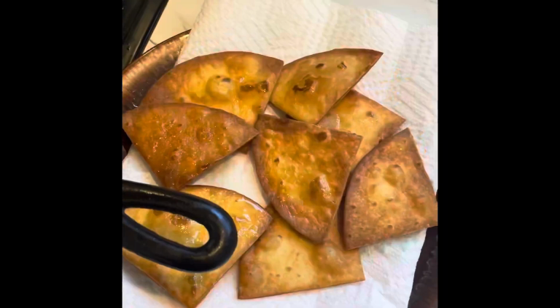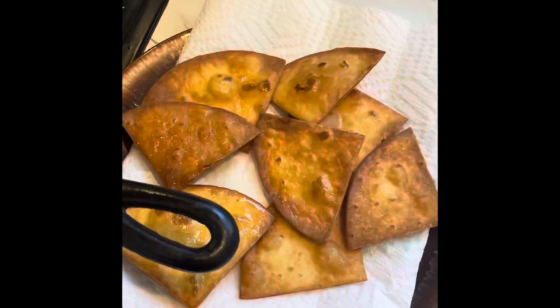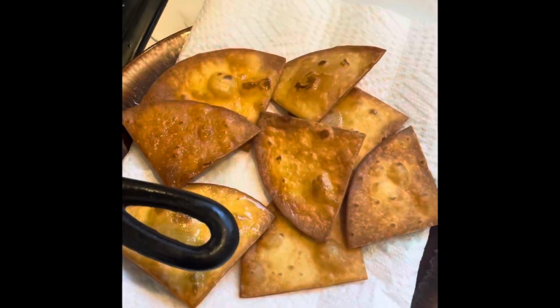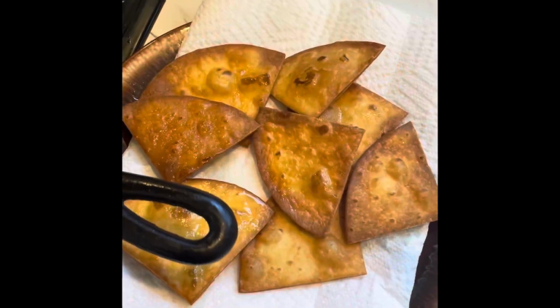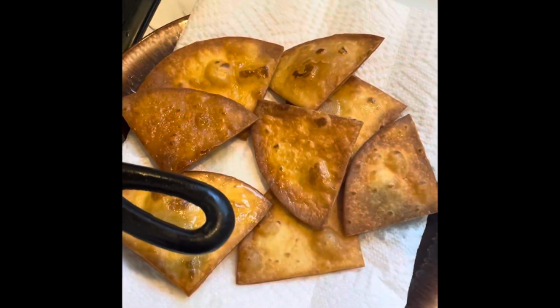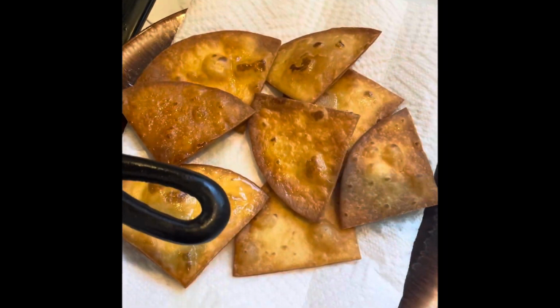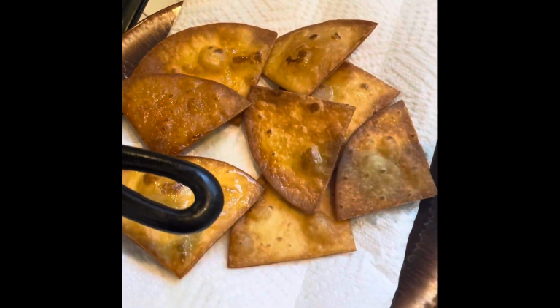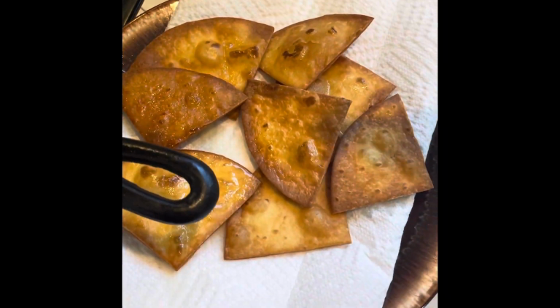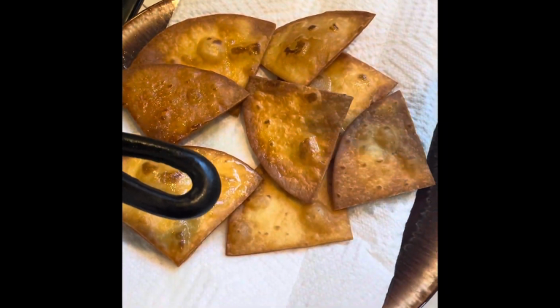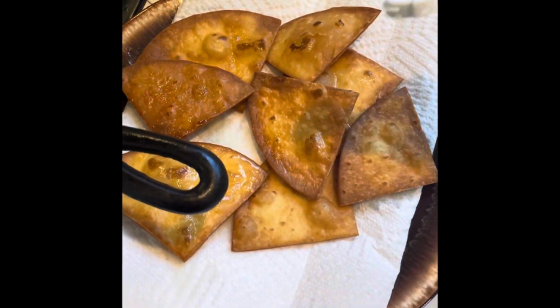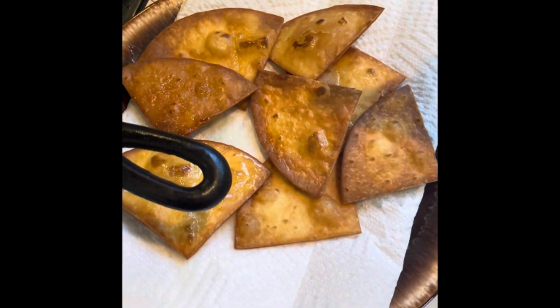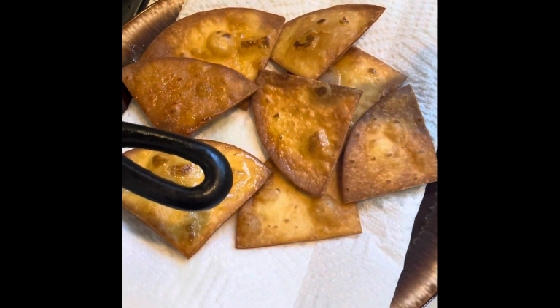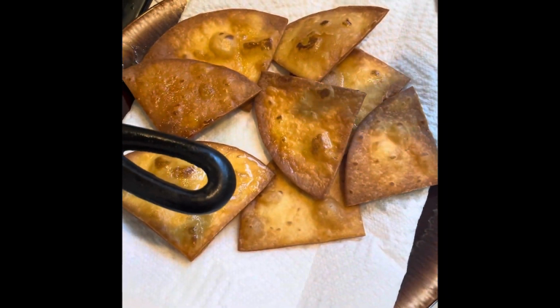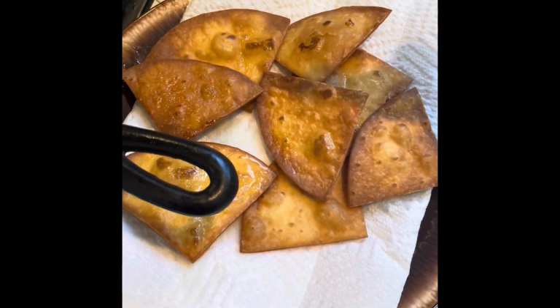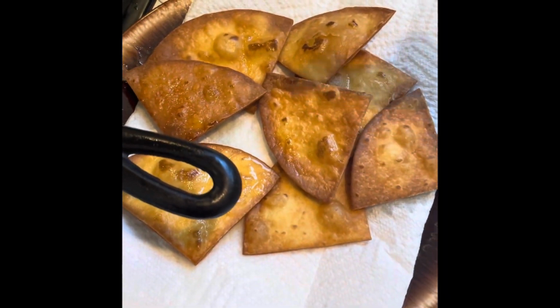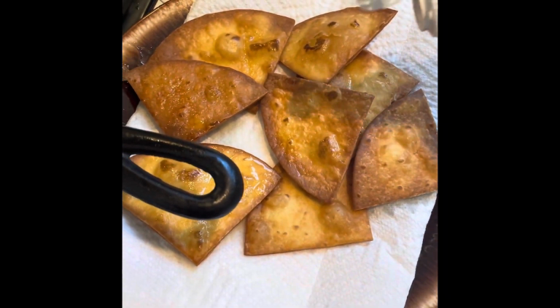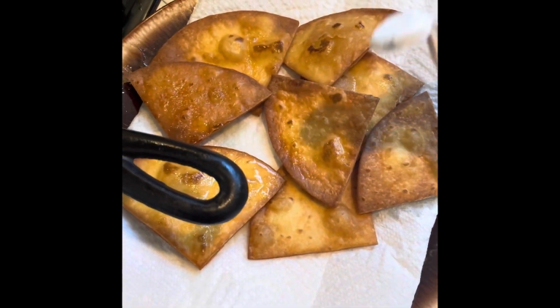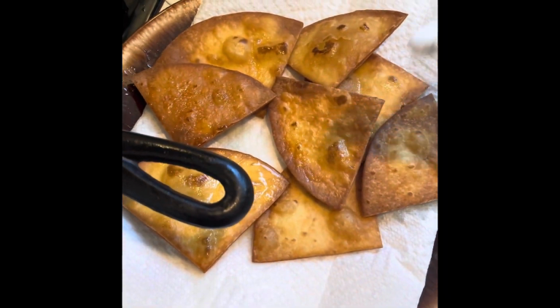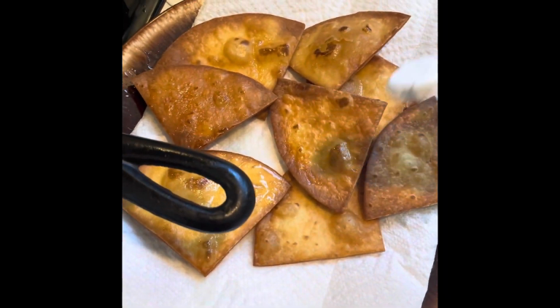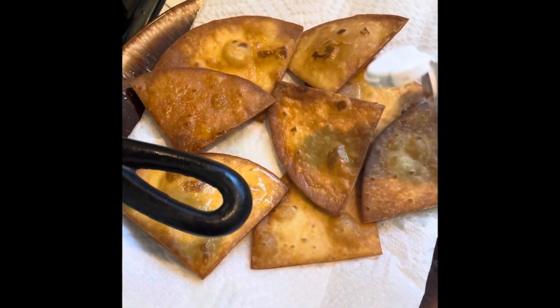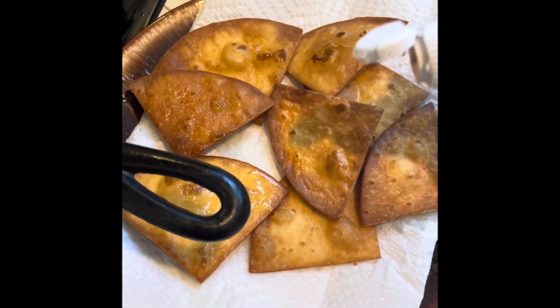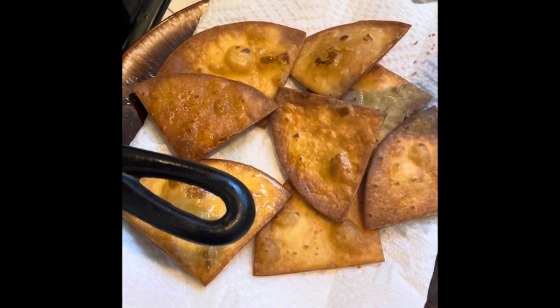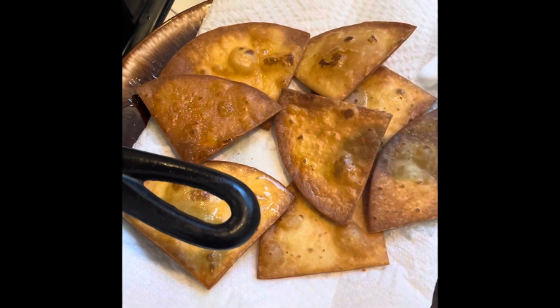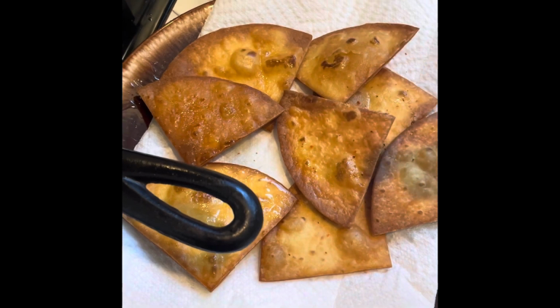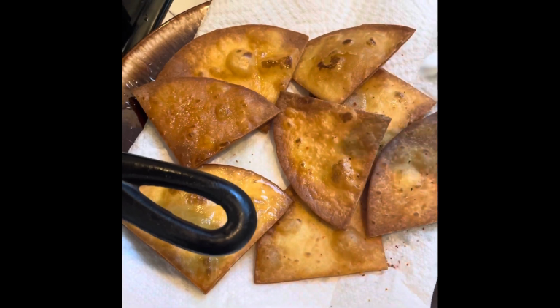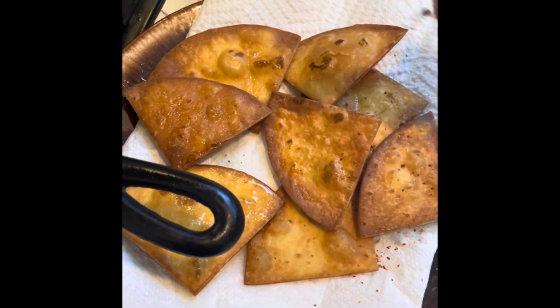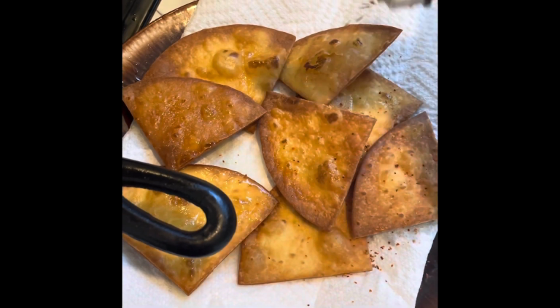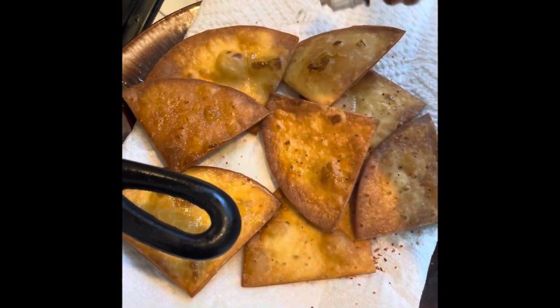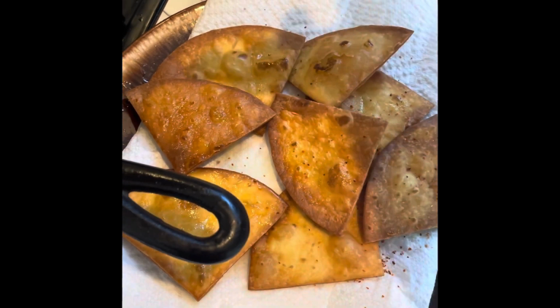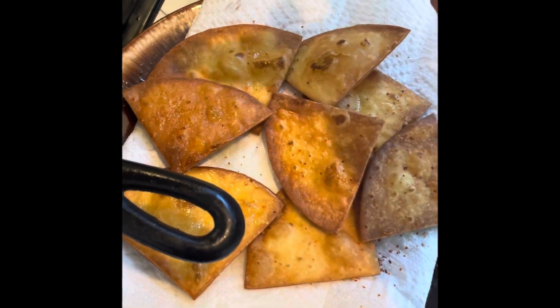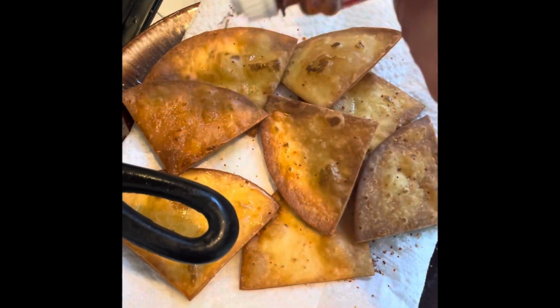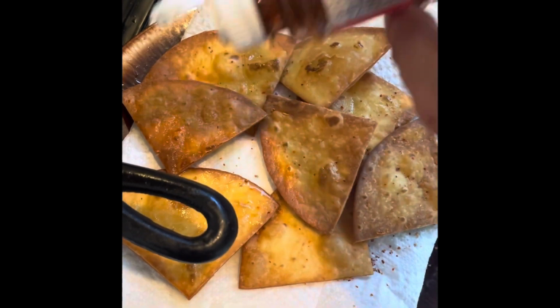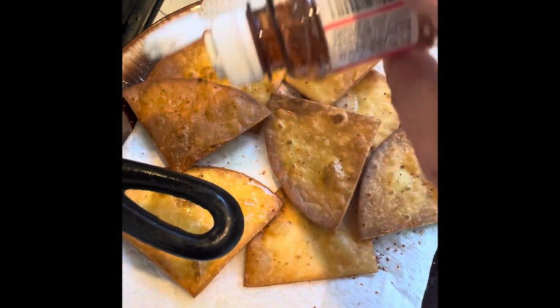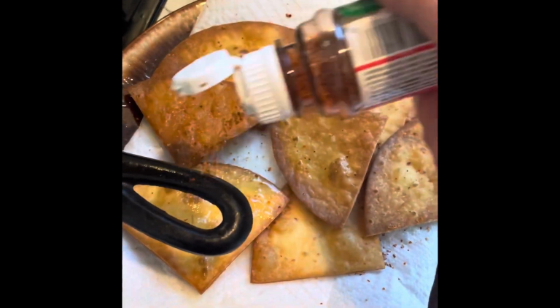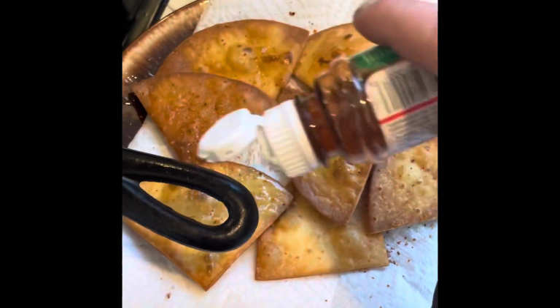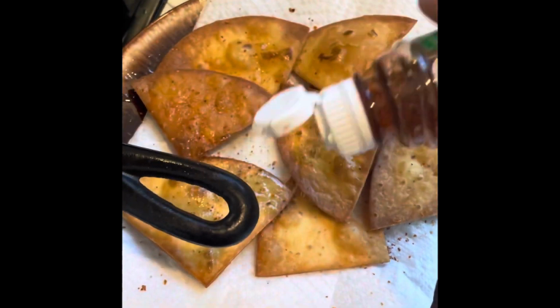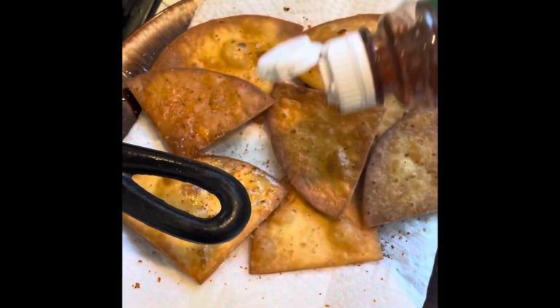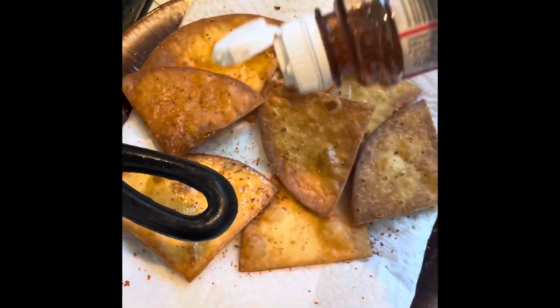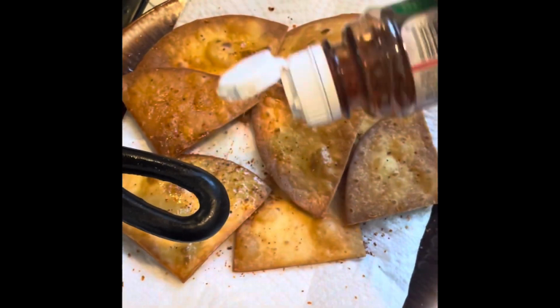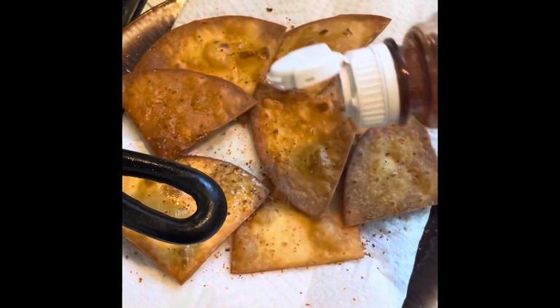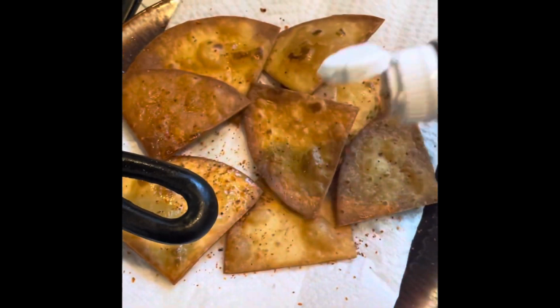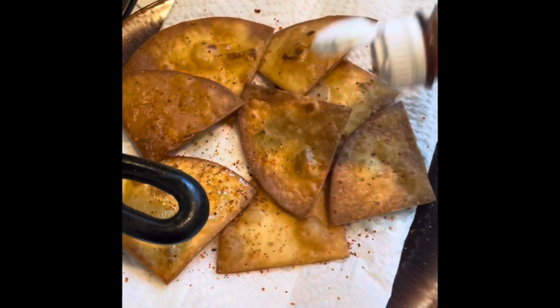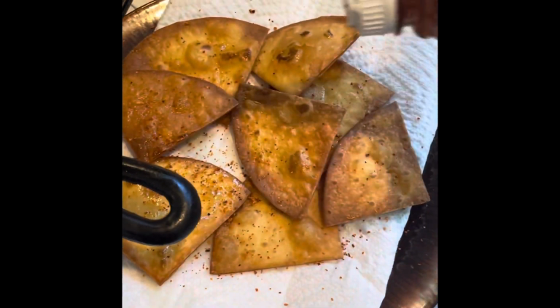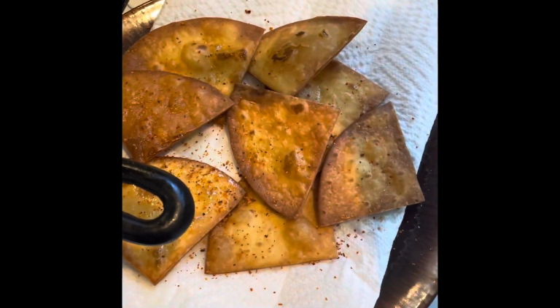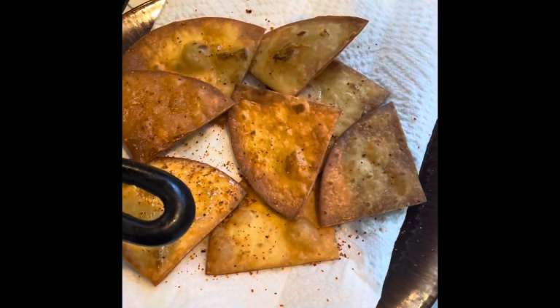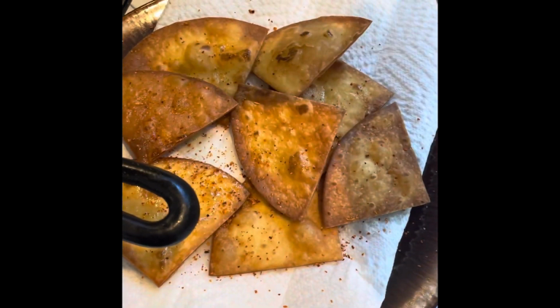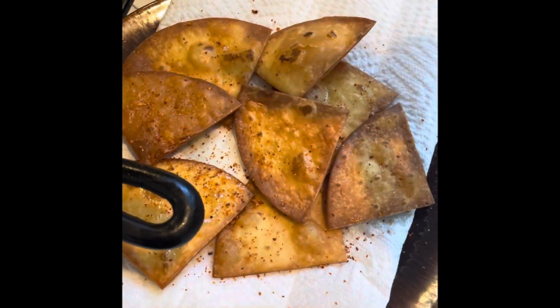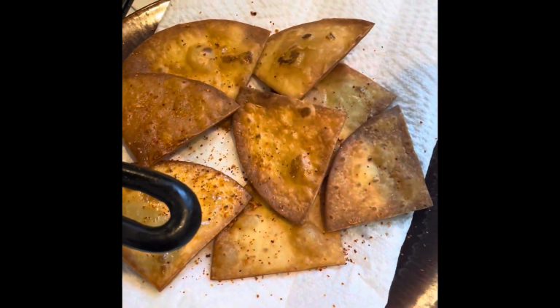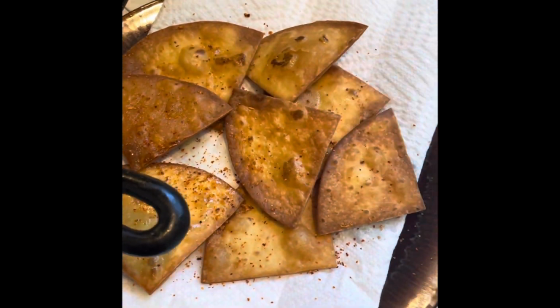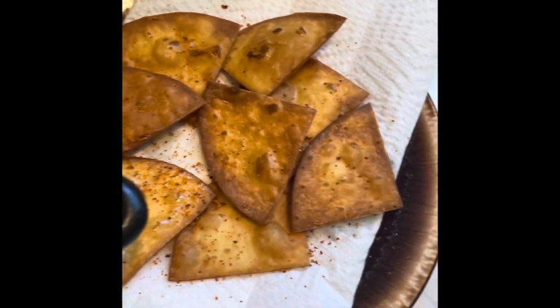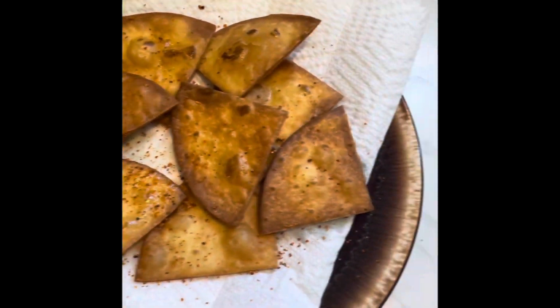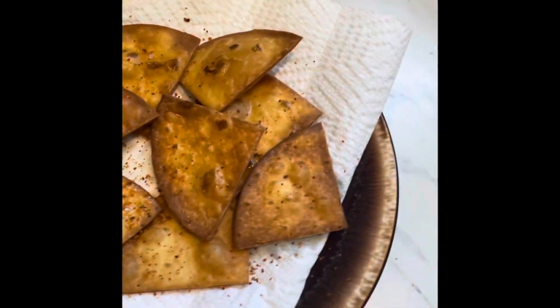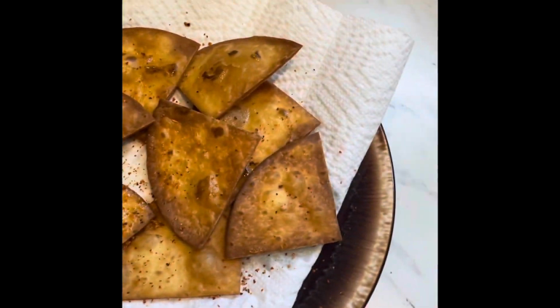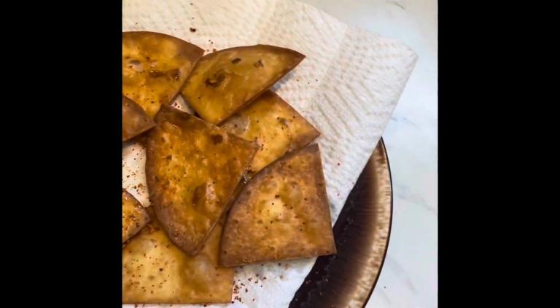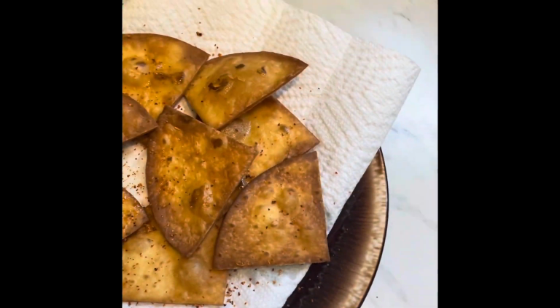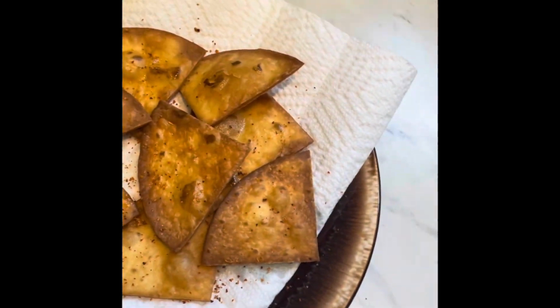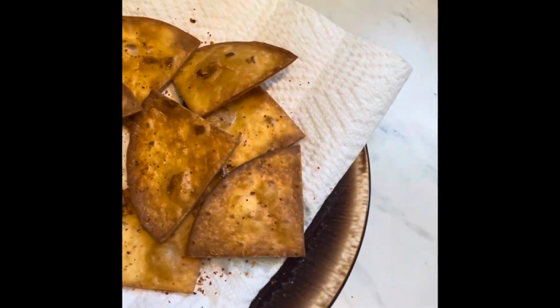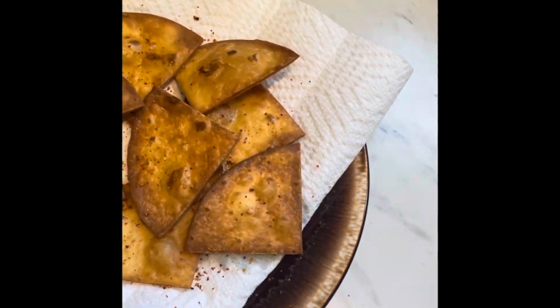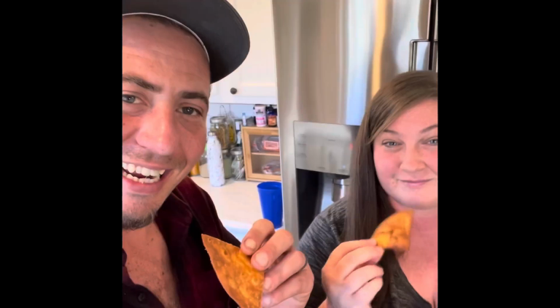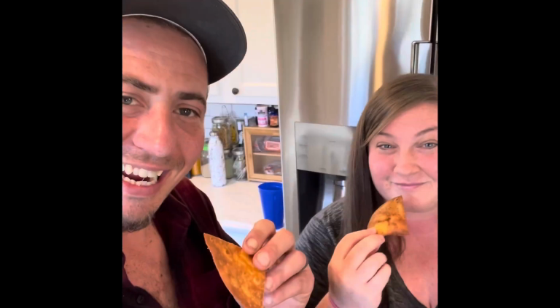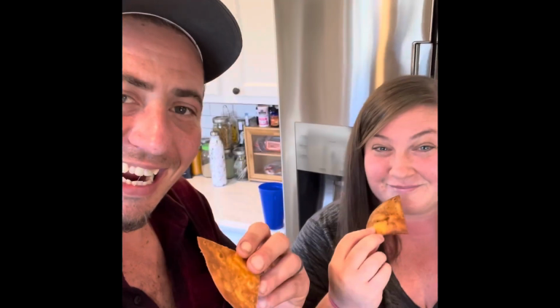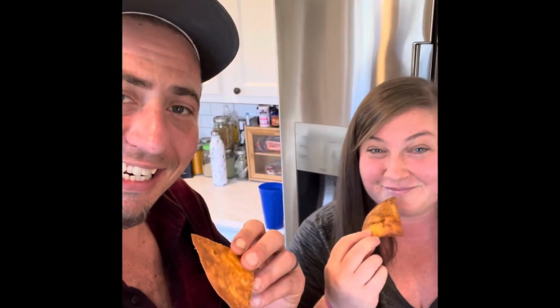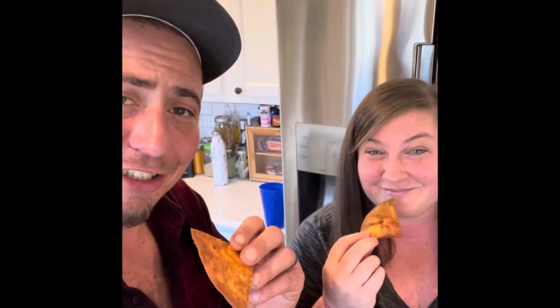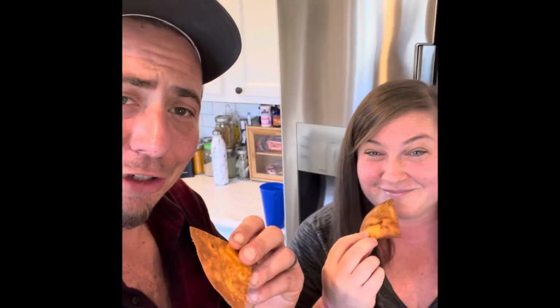Almost missed the most important step! As soon as you take them out, while you've still got some of that hot grease on them, give a light sprinkle of tagine on them. And enjoy!